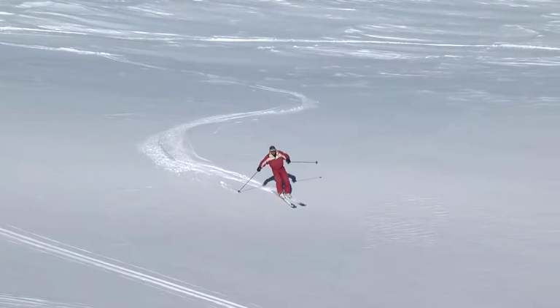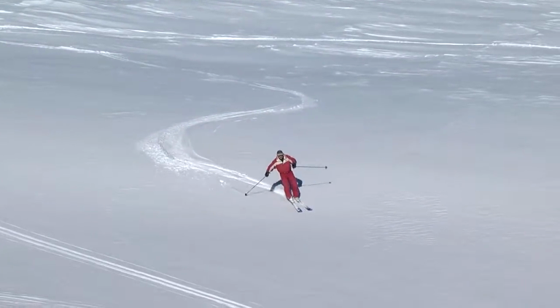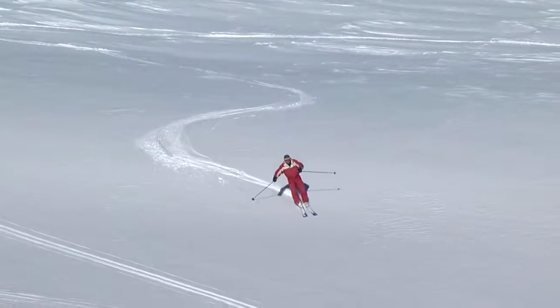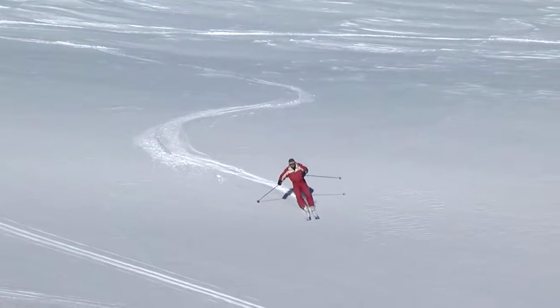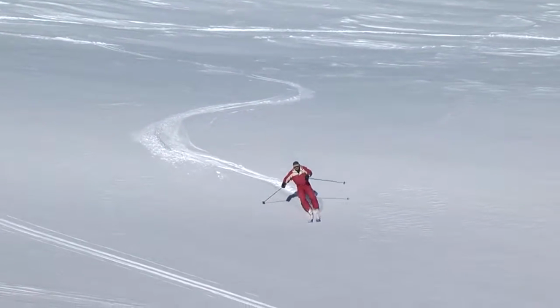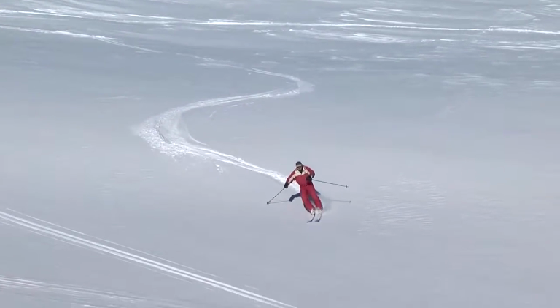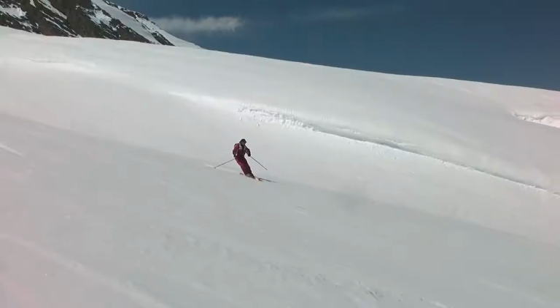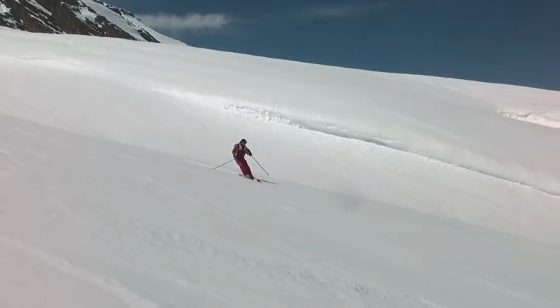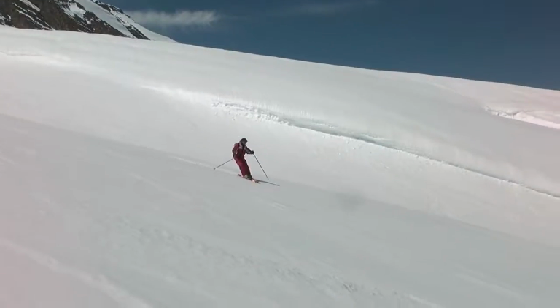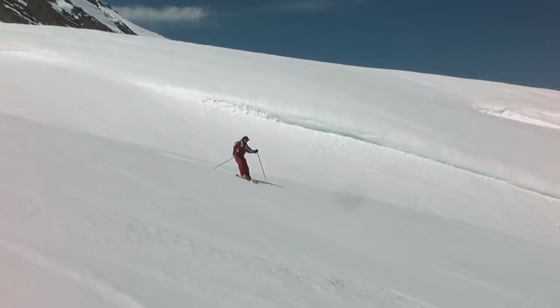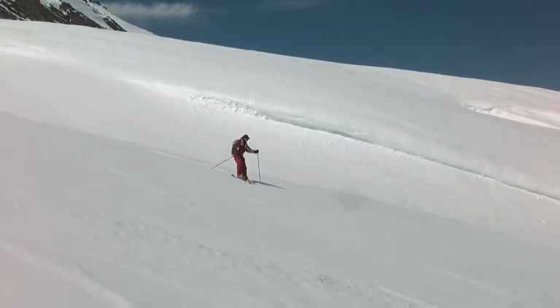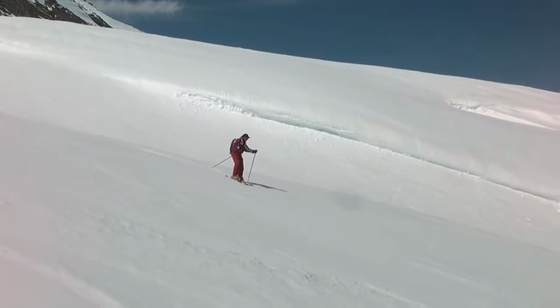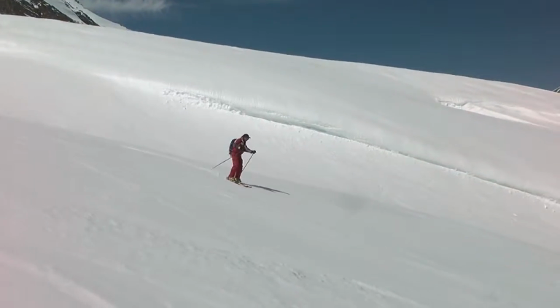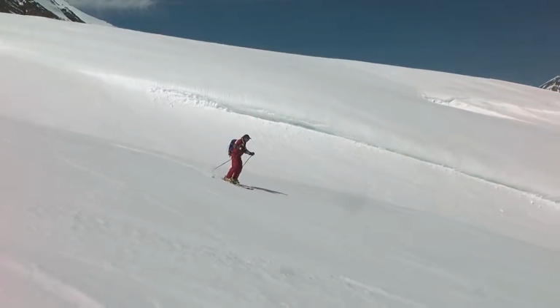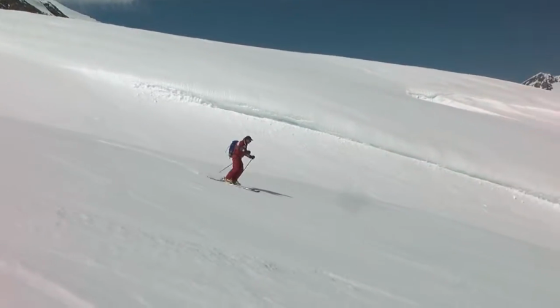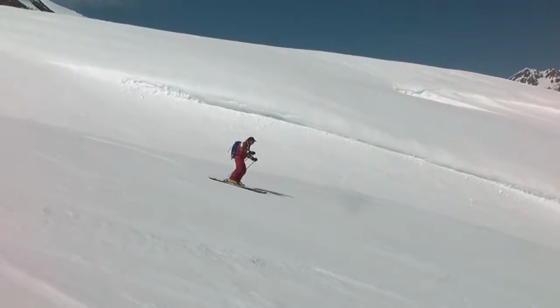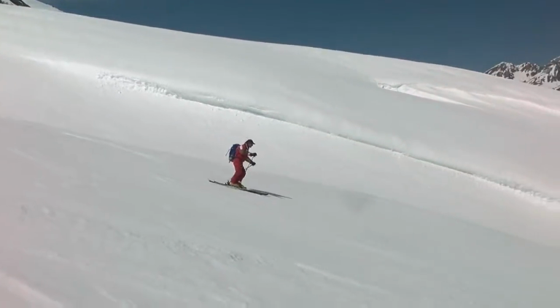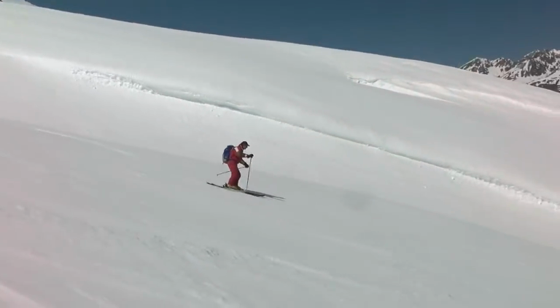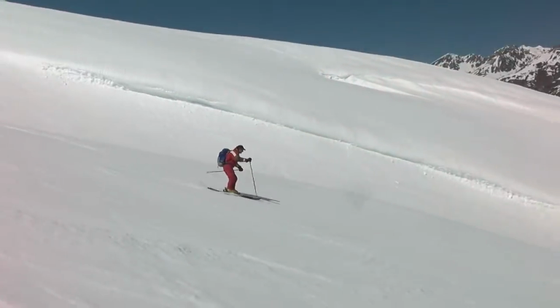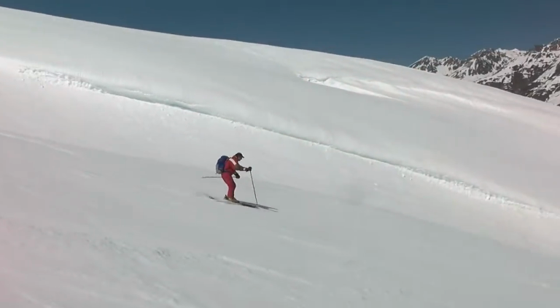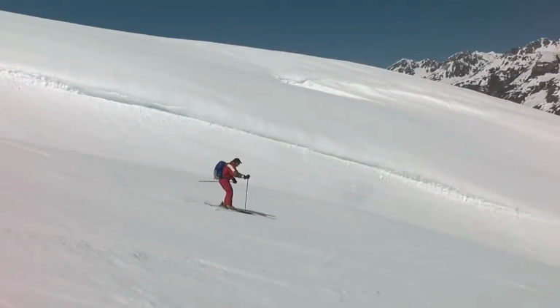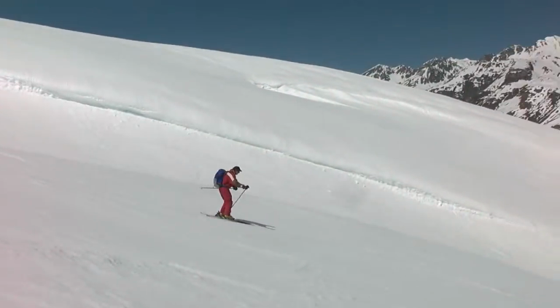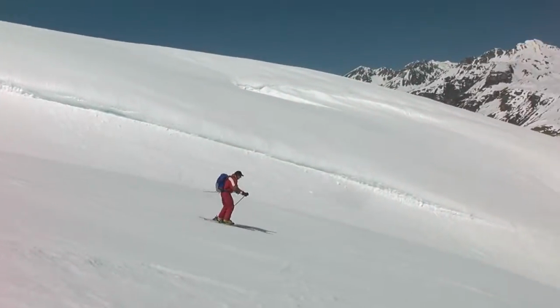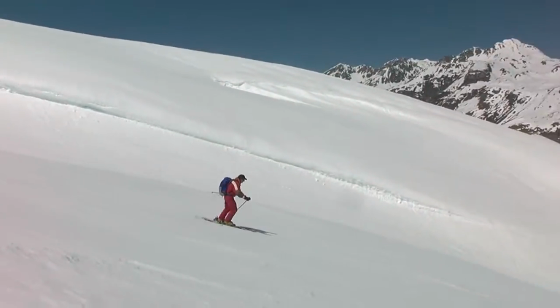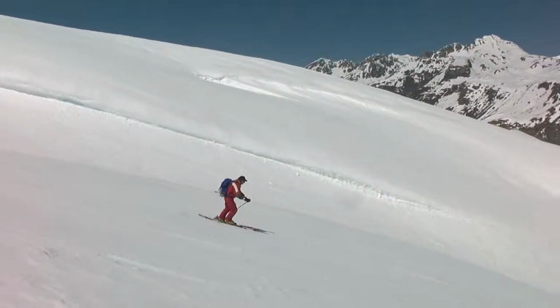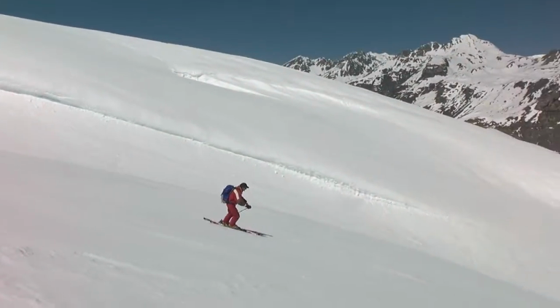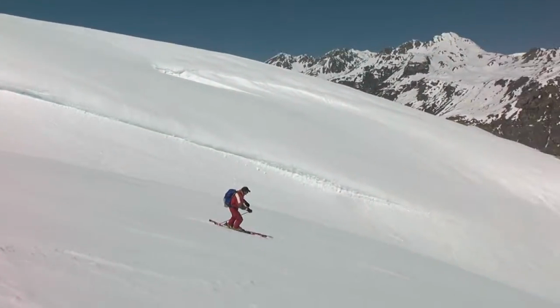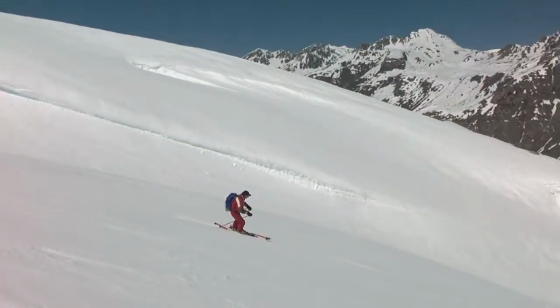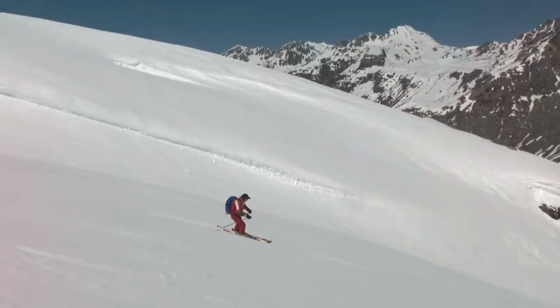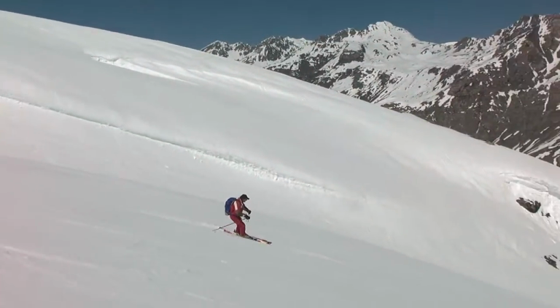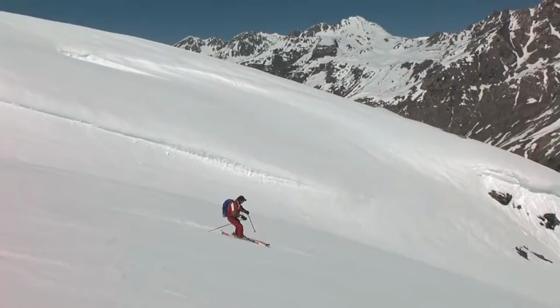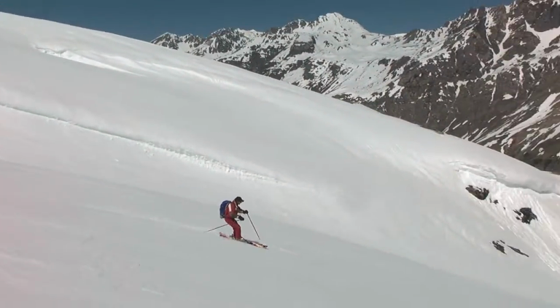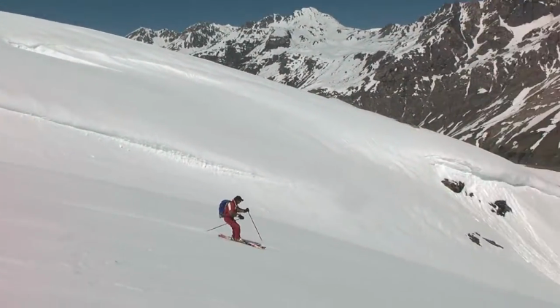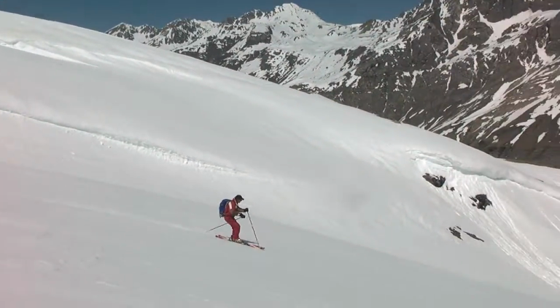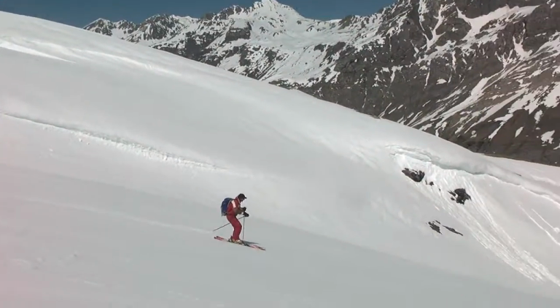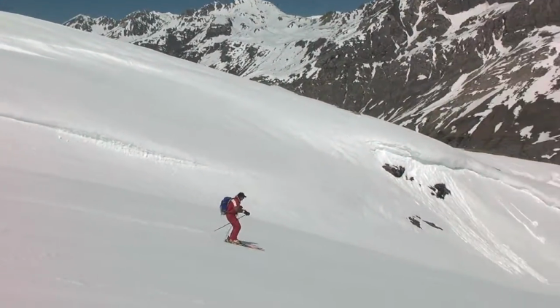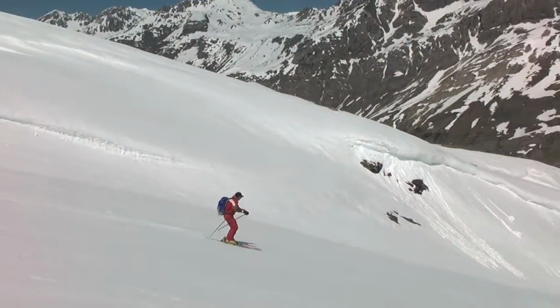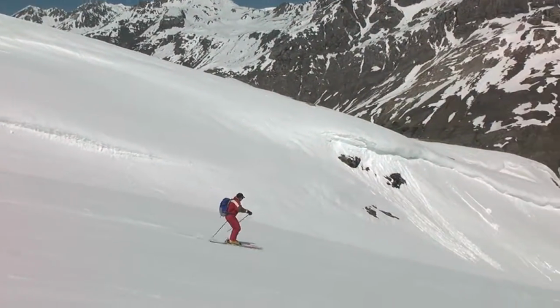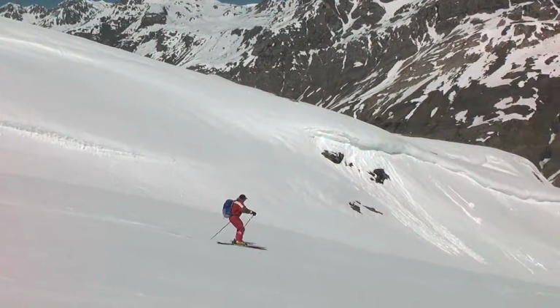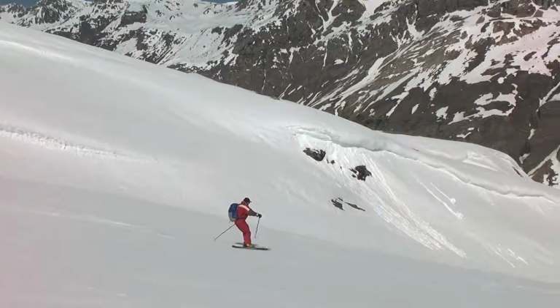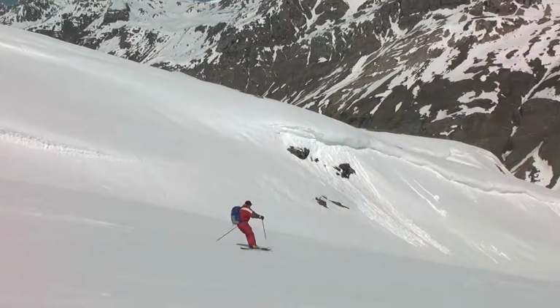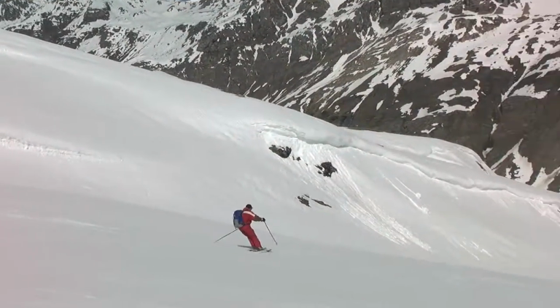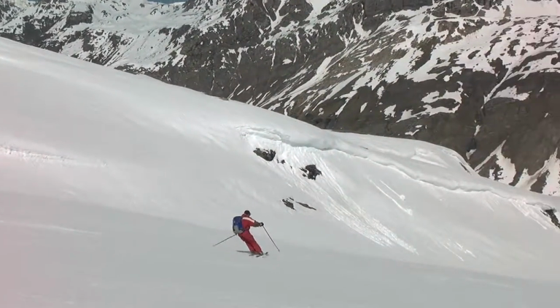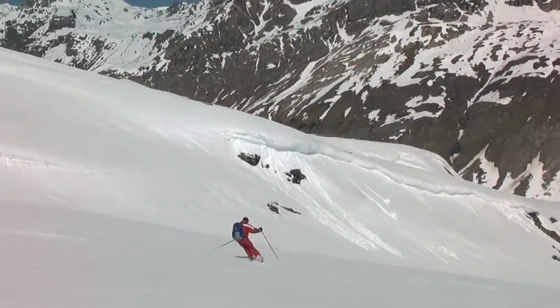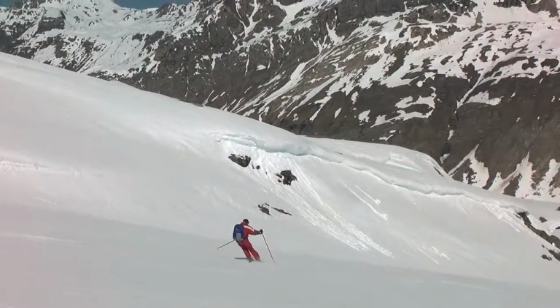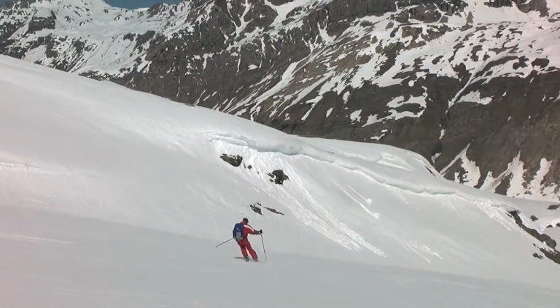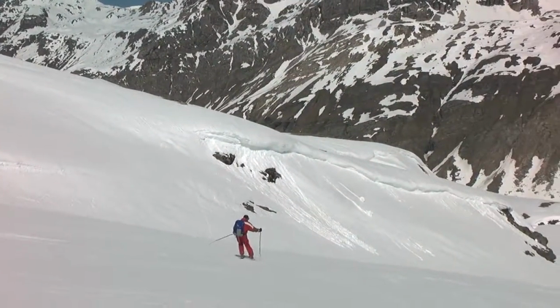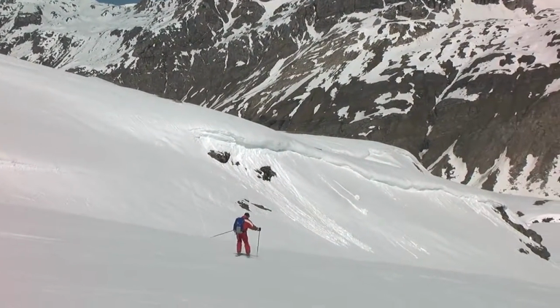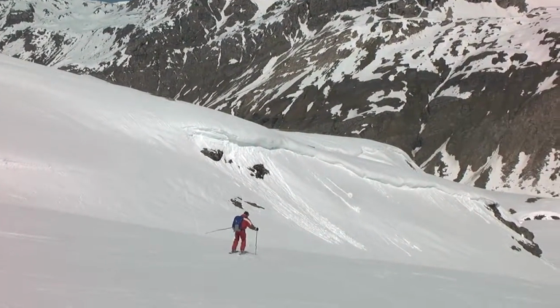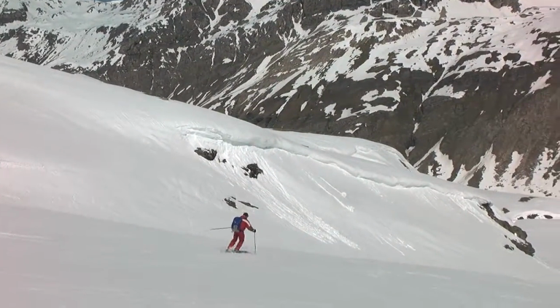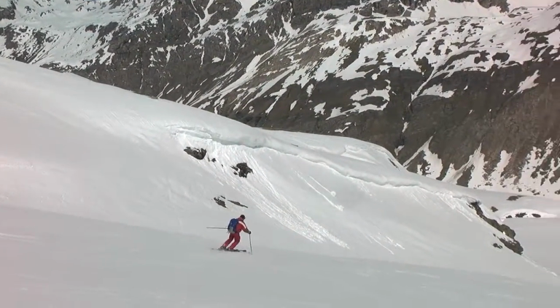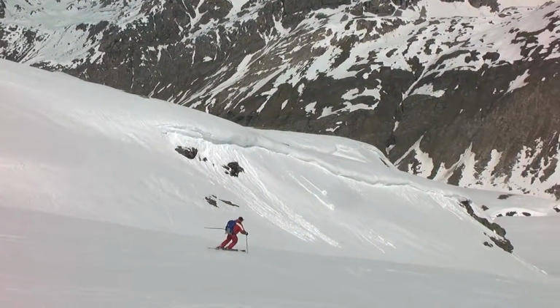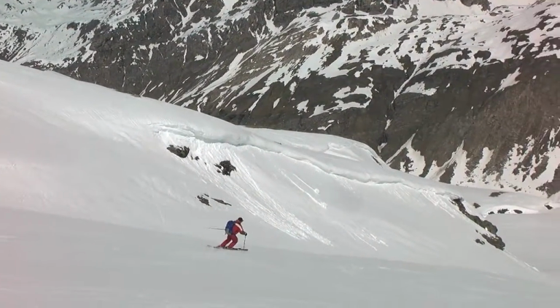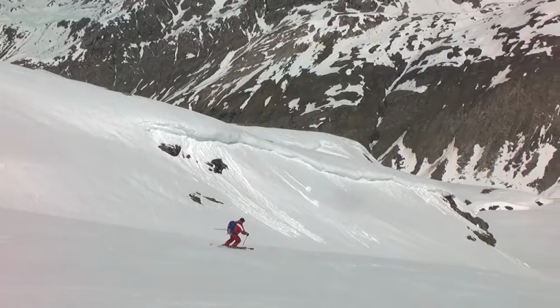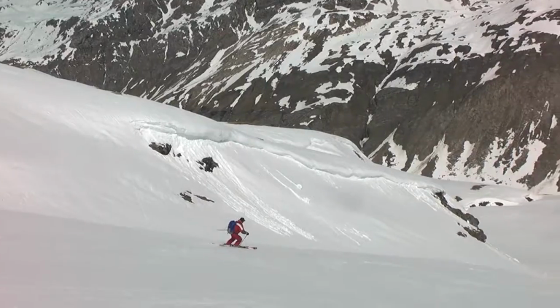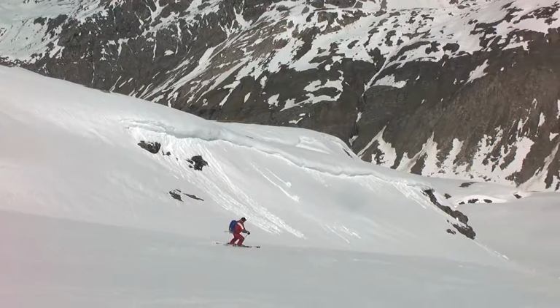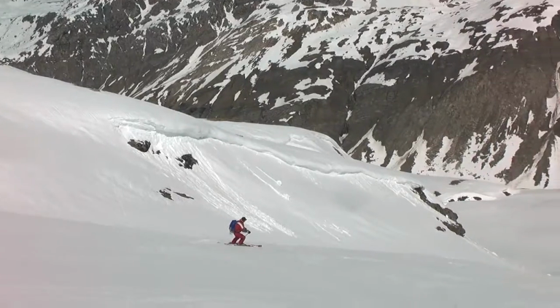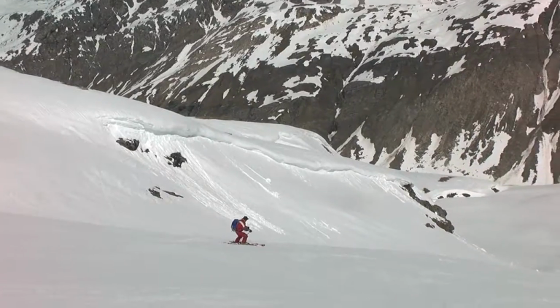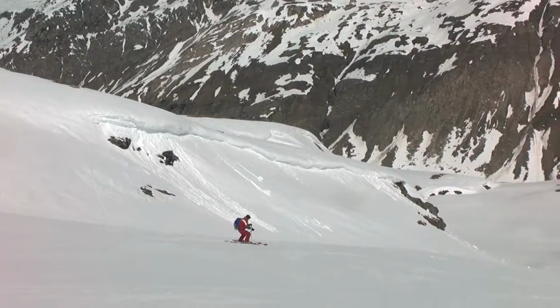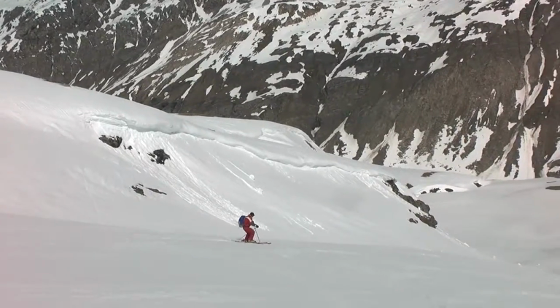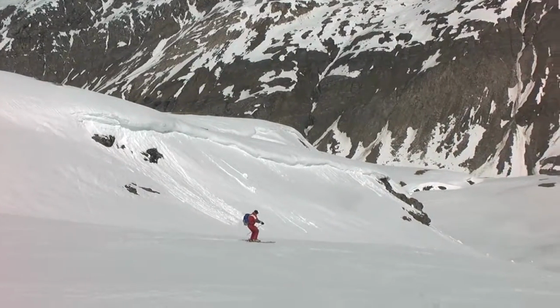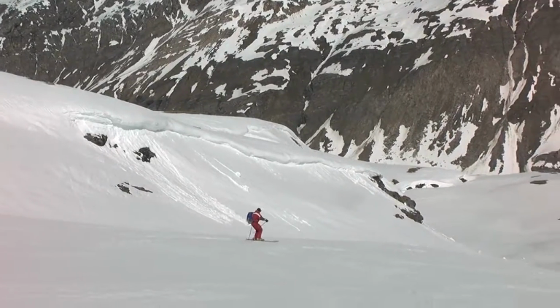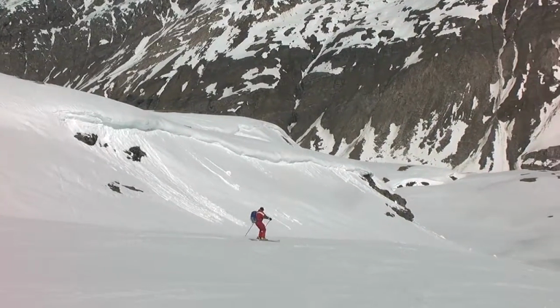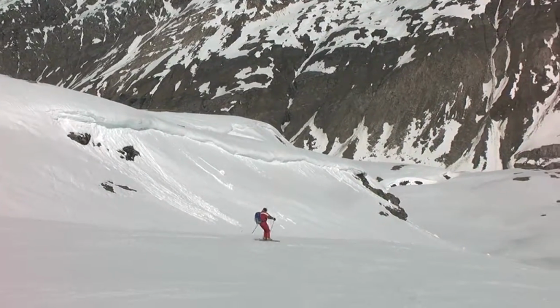Here are some turns using banking on lovely spring snow. It's a truly delightful and easy way to ski.